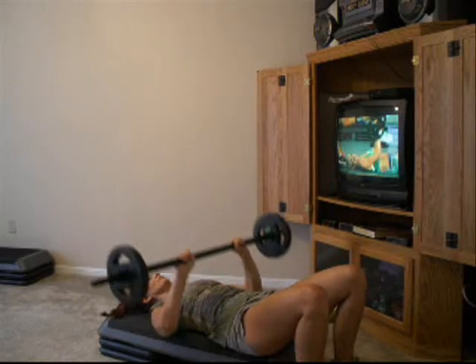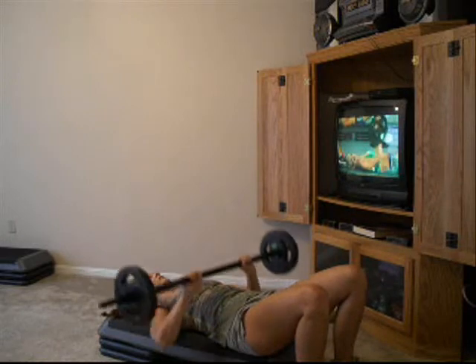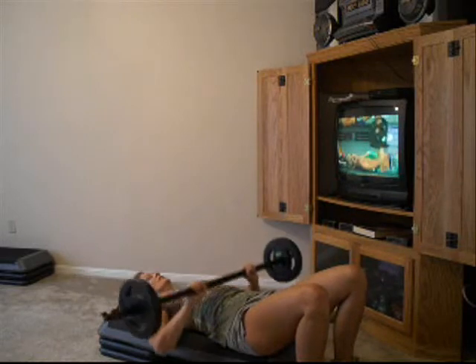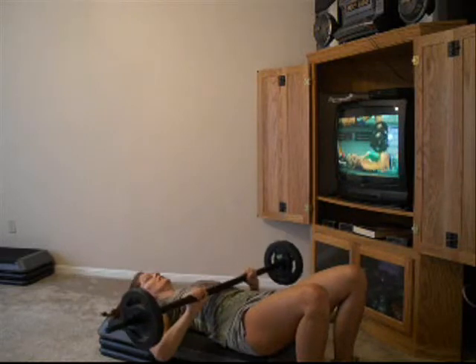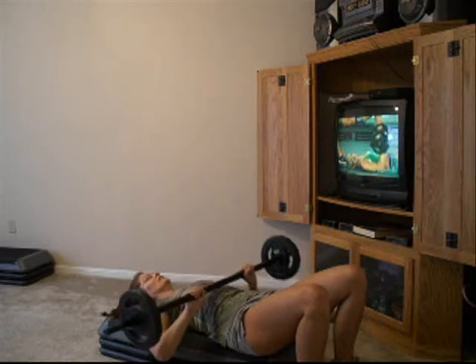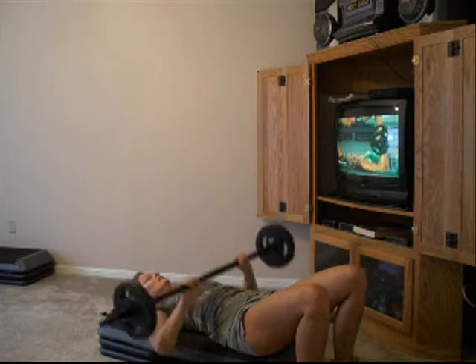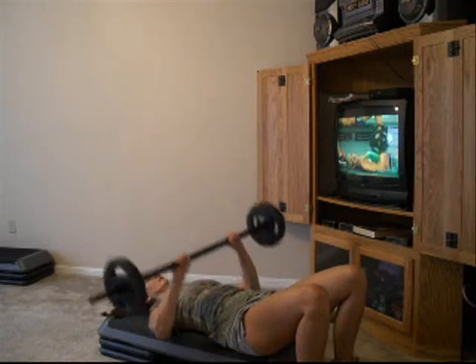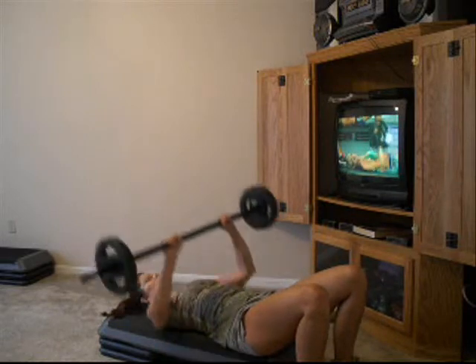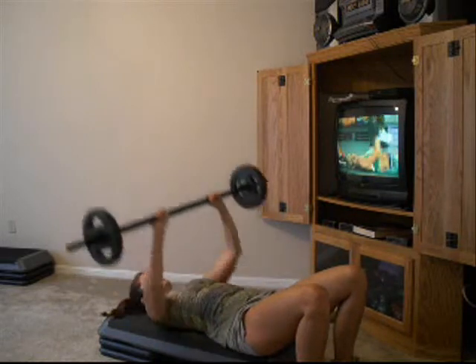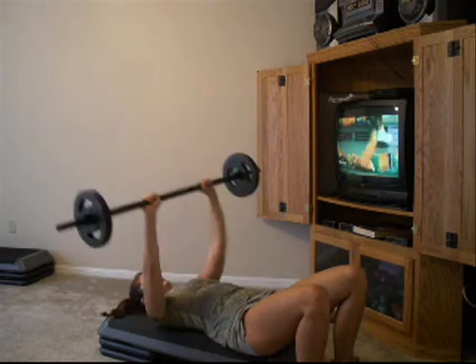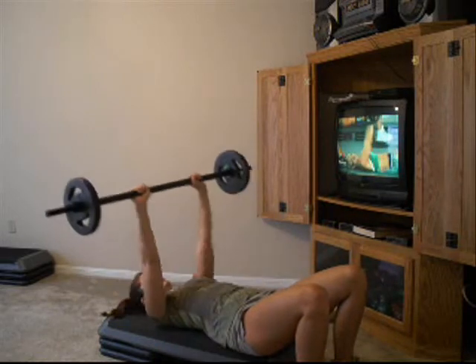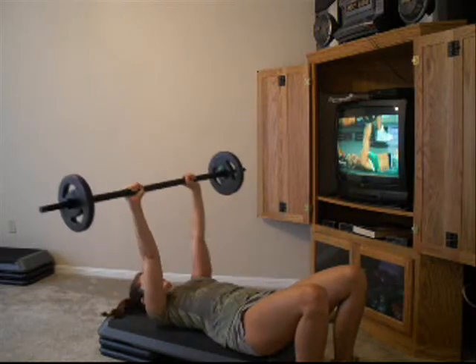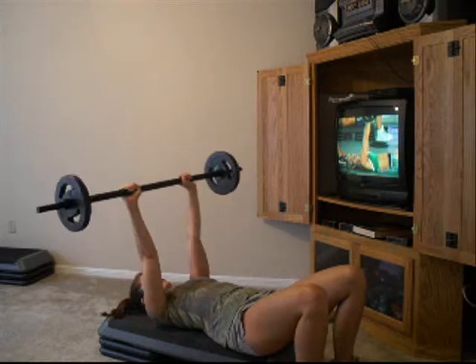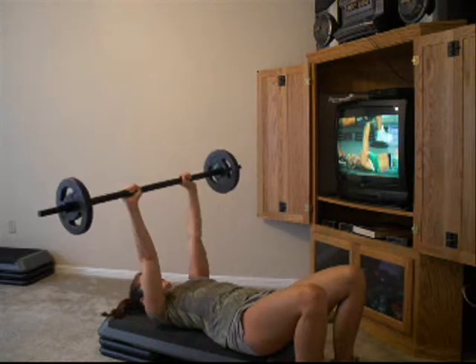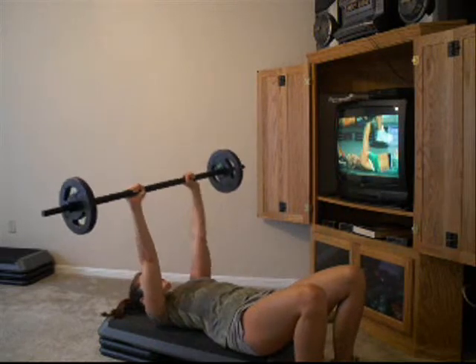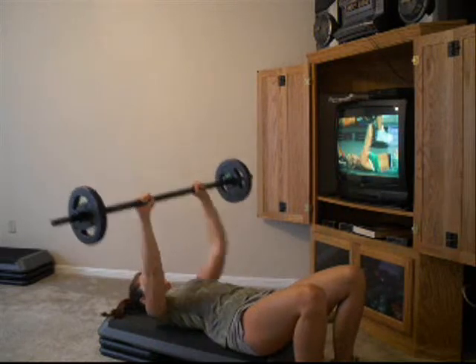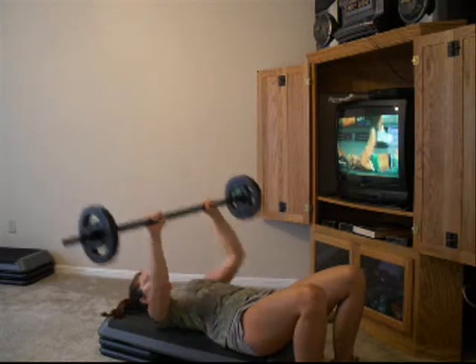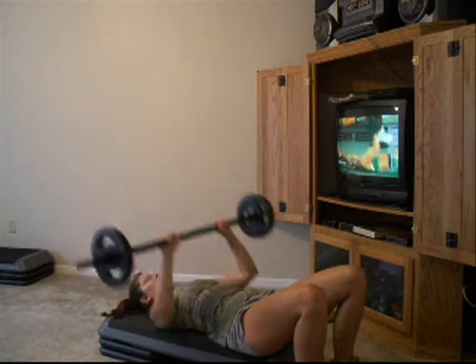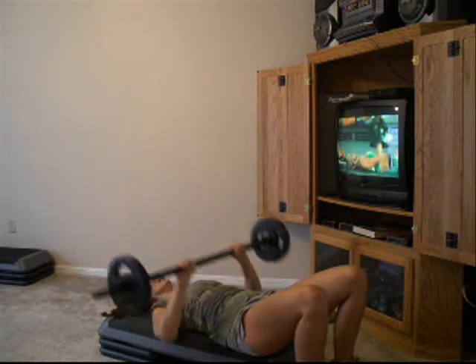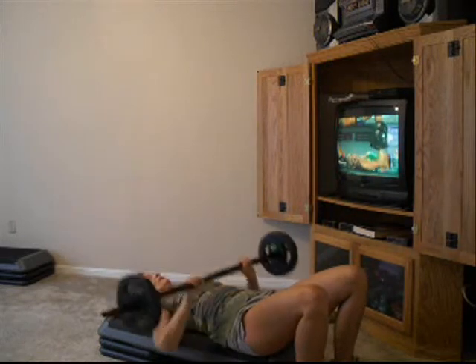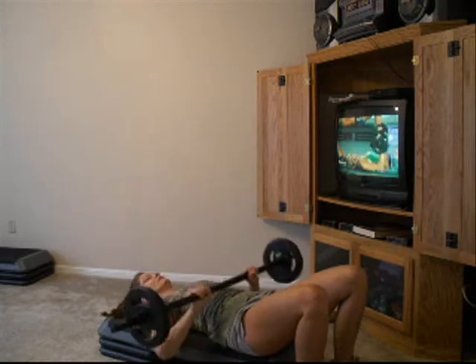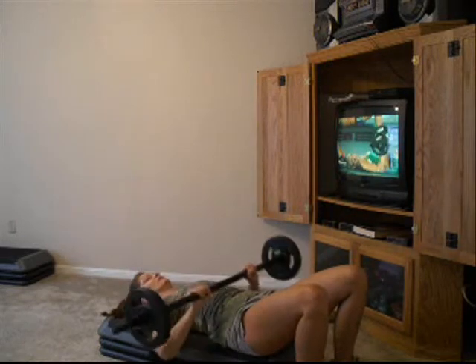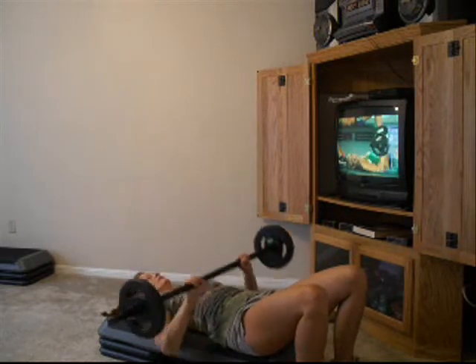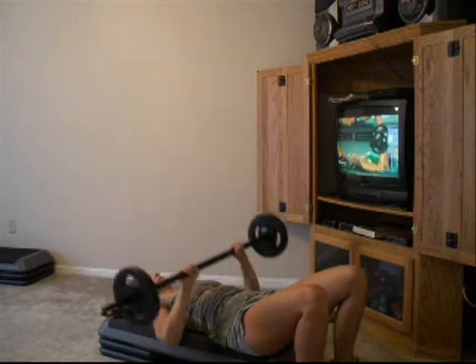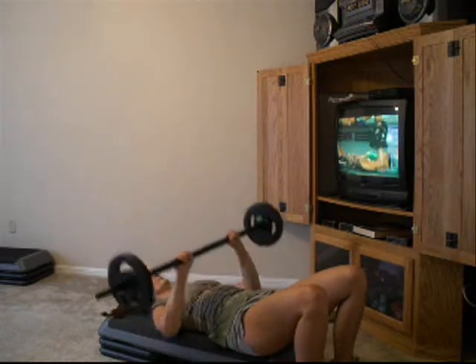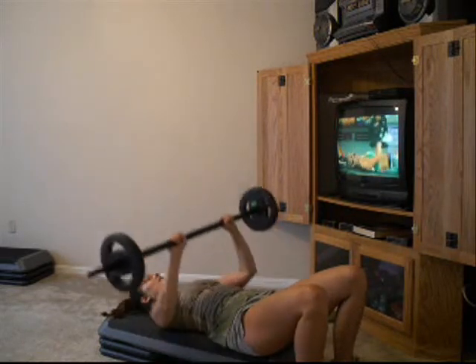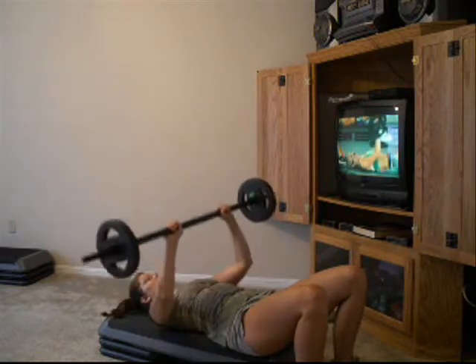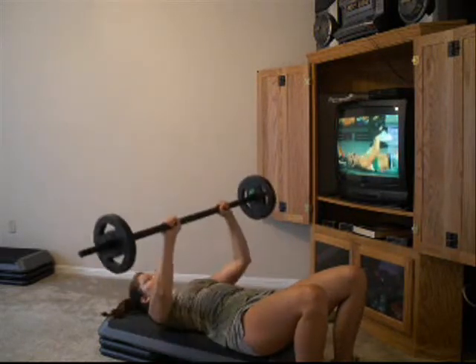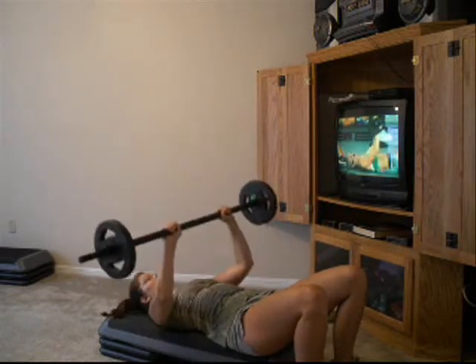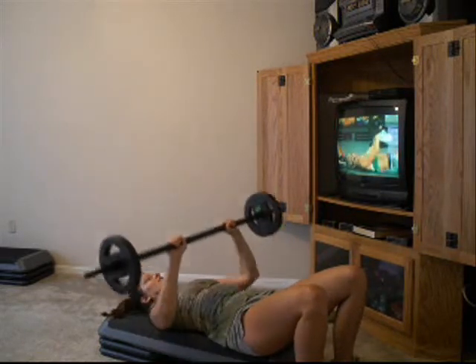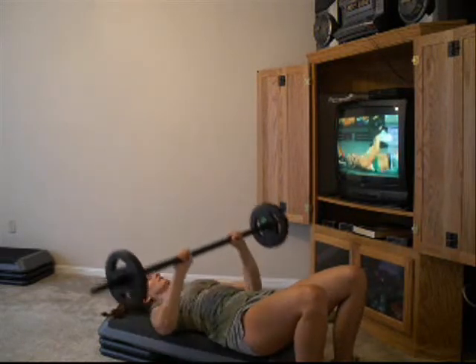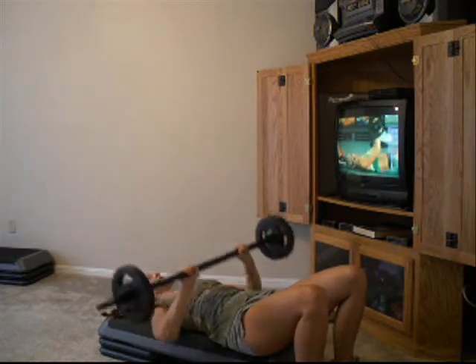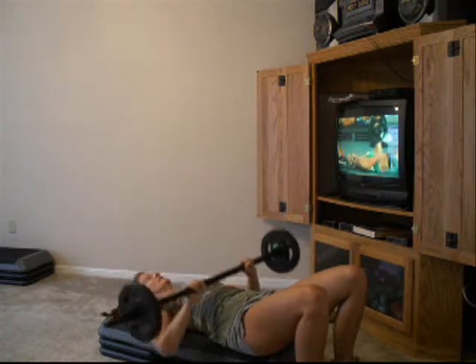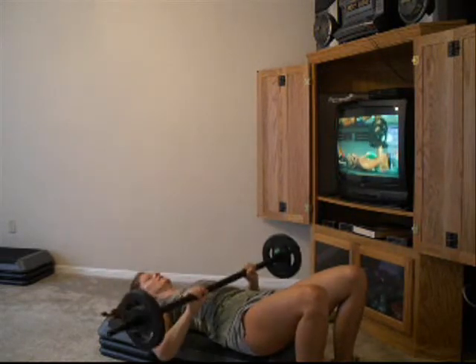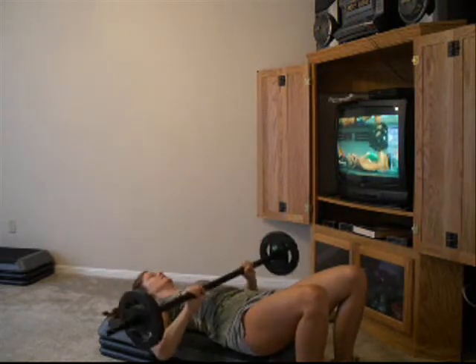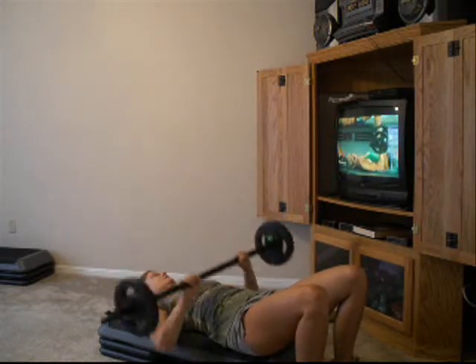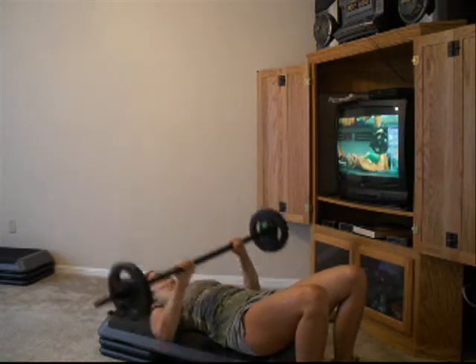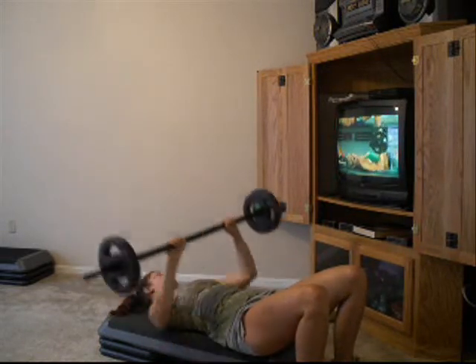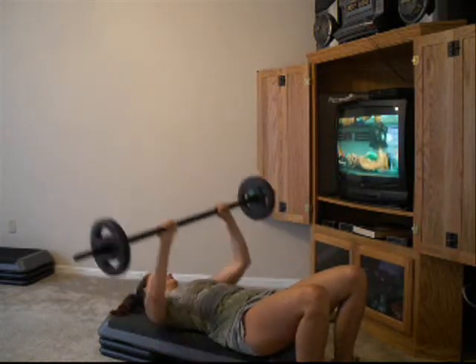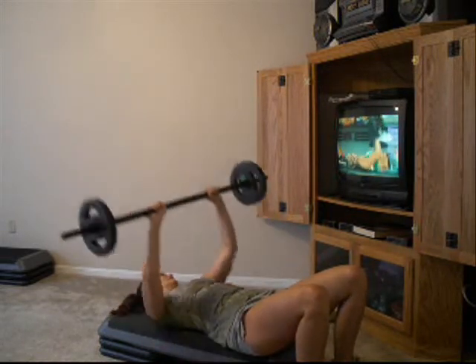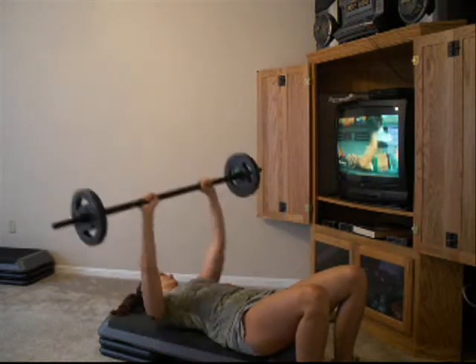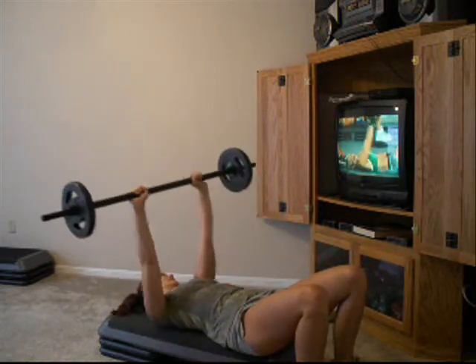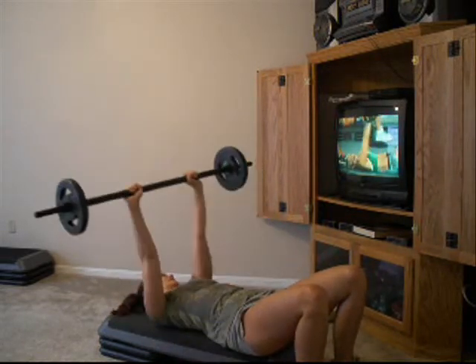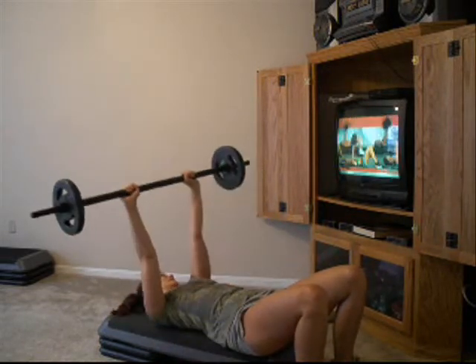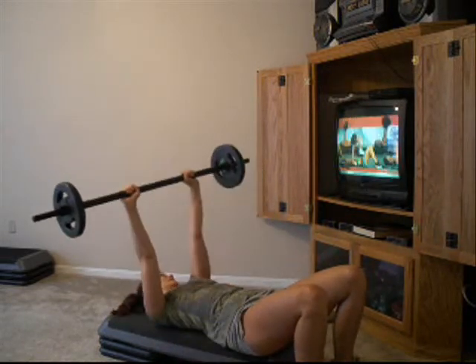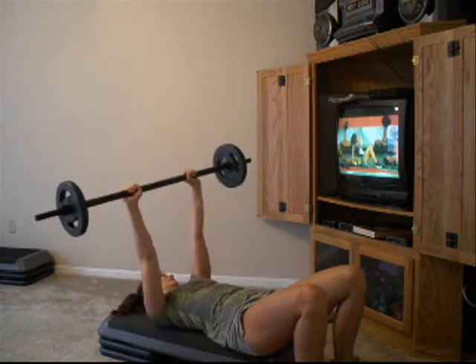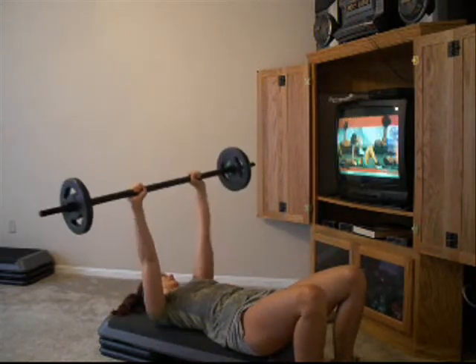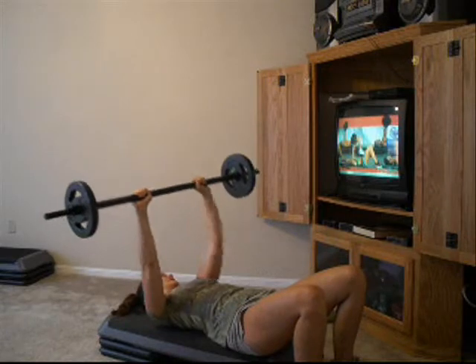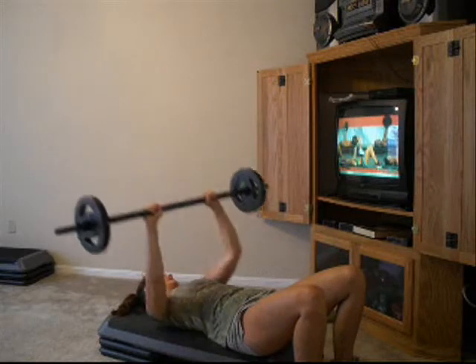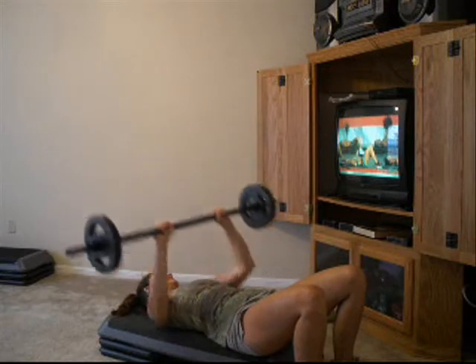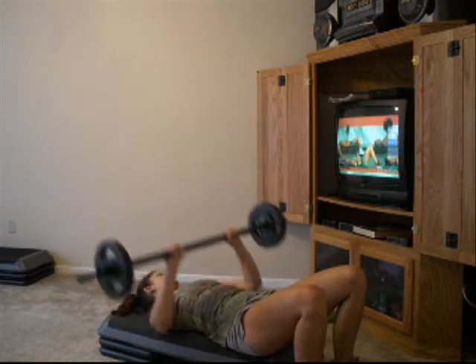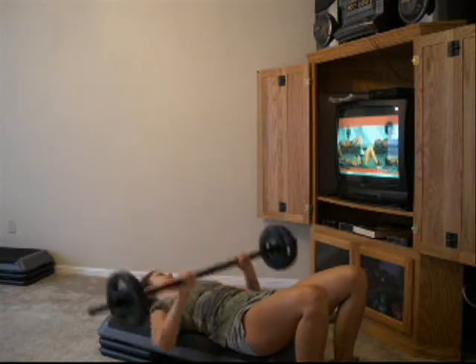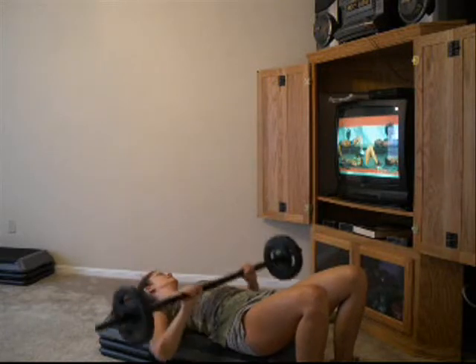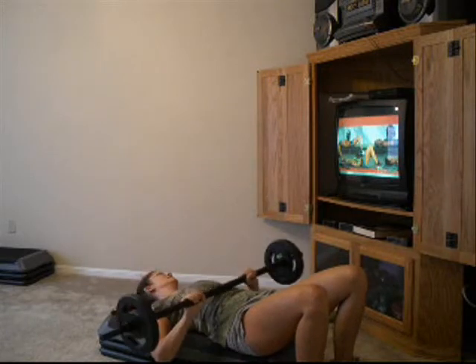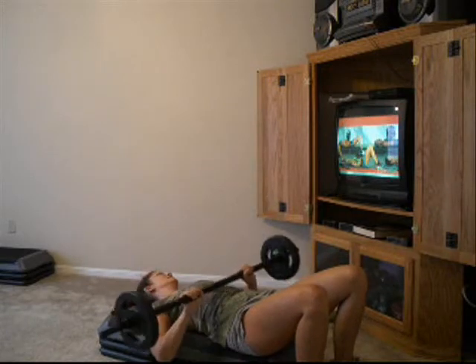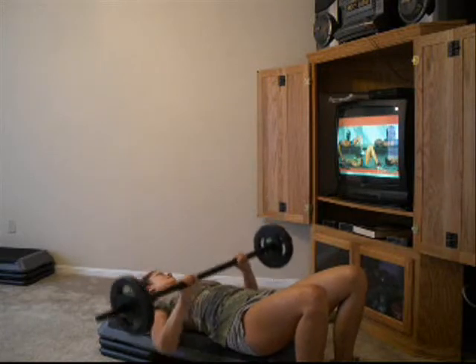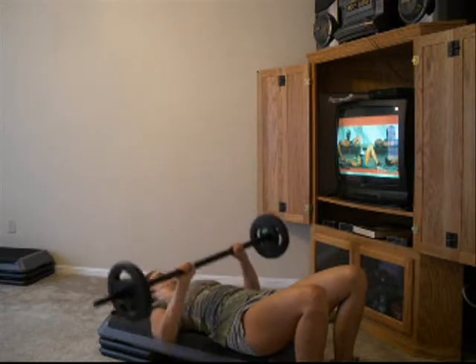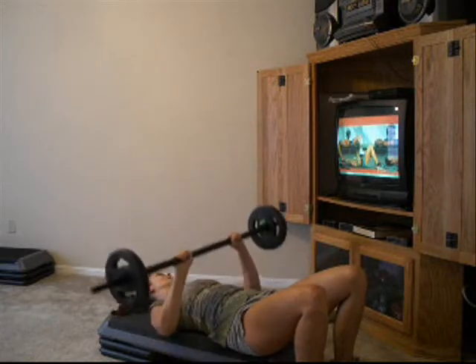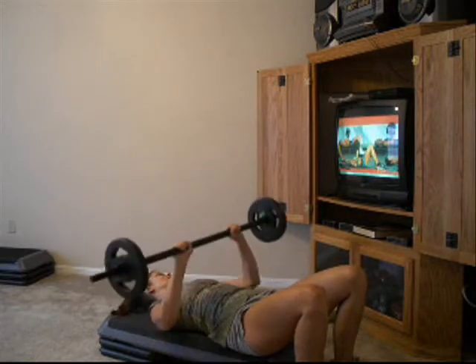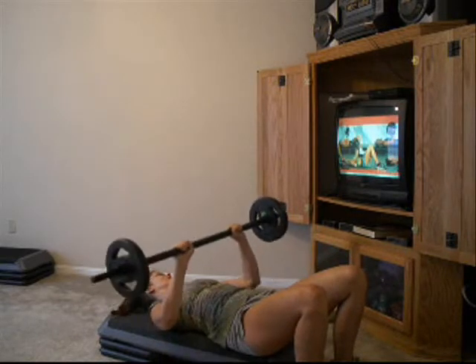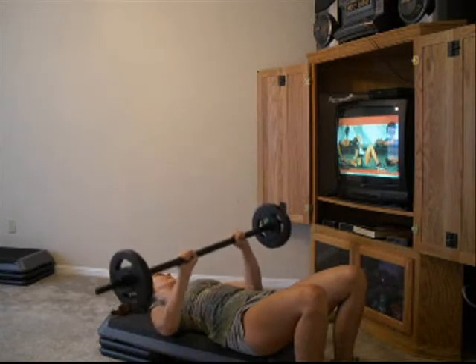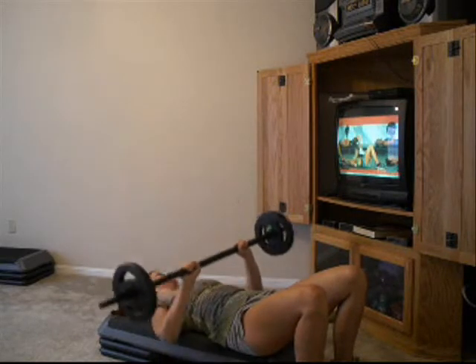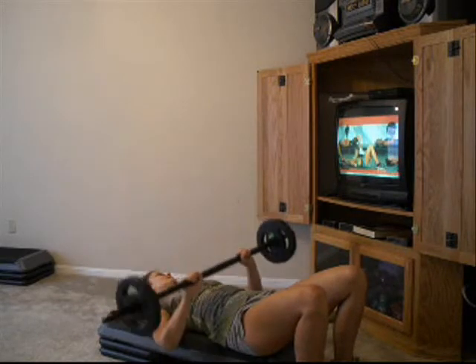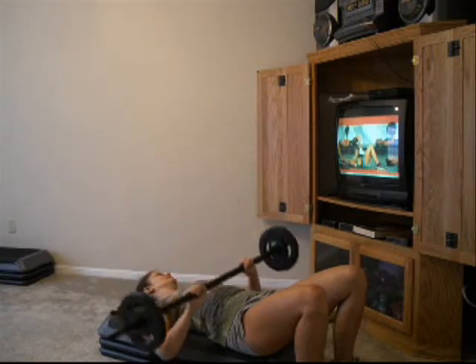This is the way you get your weight lifting on. Awesome. One more. Alright.